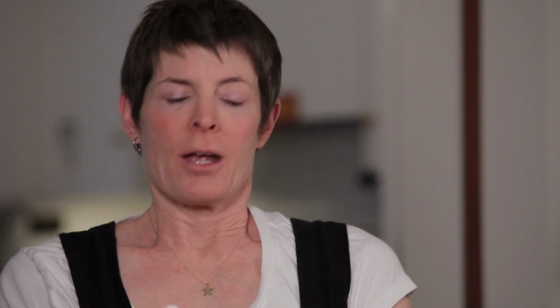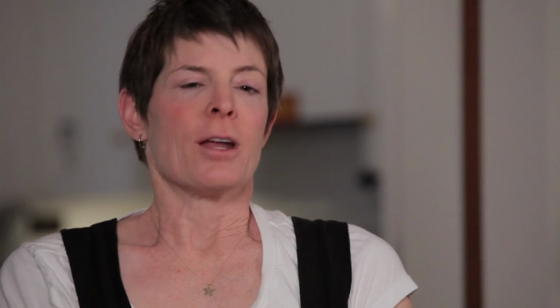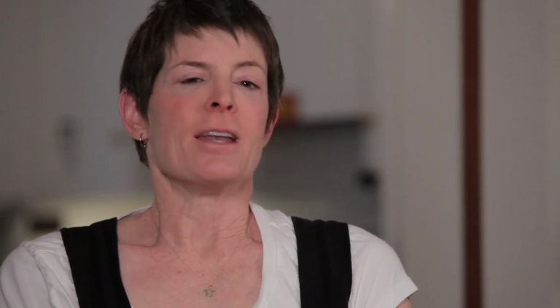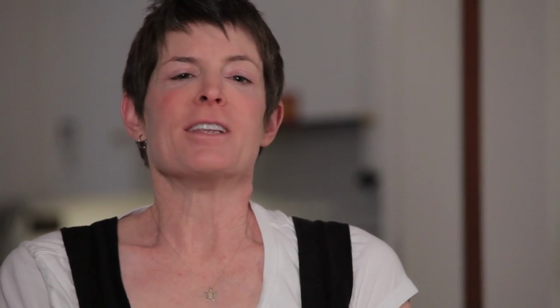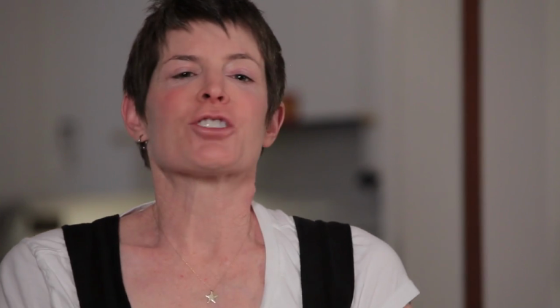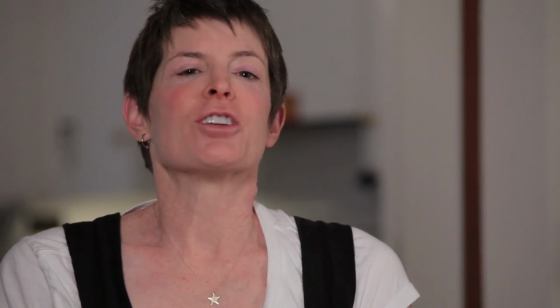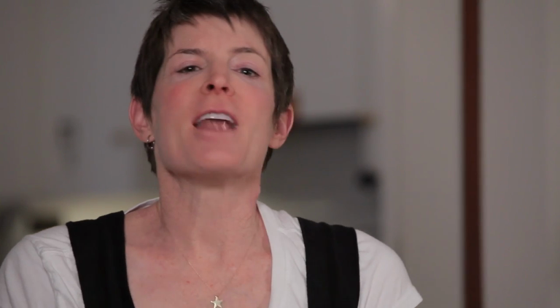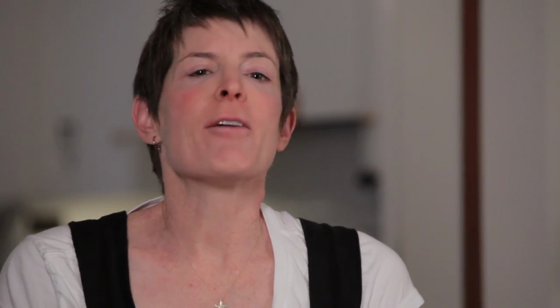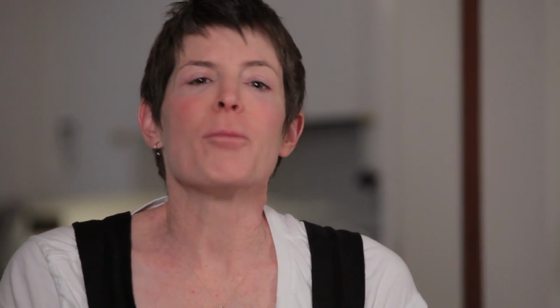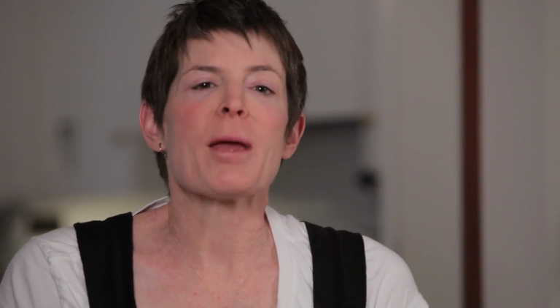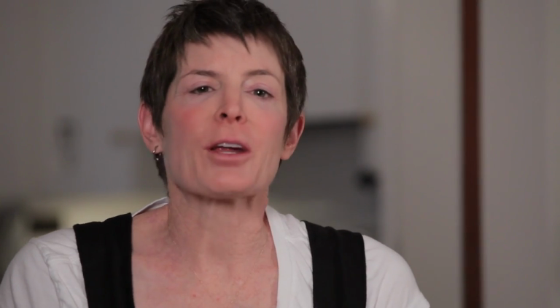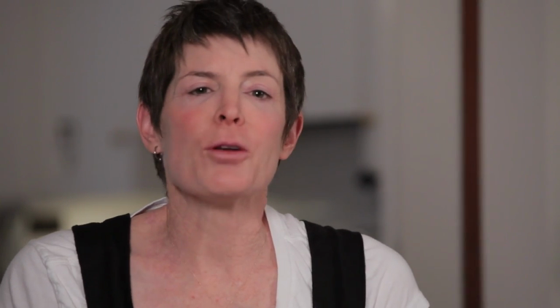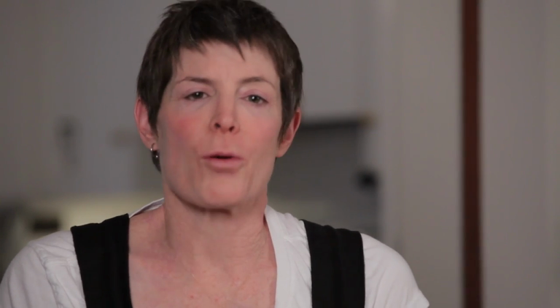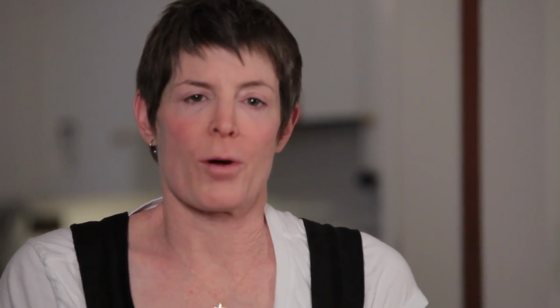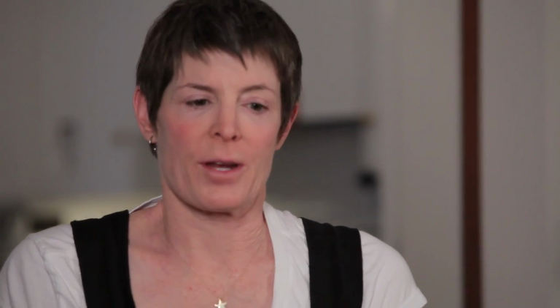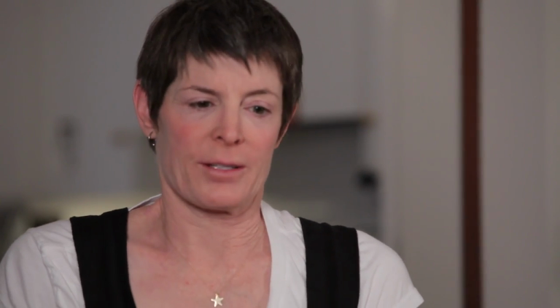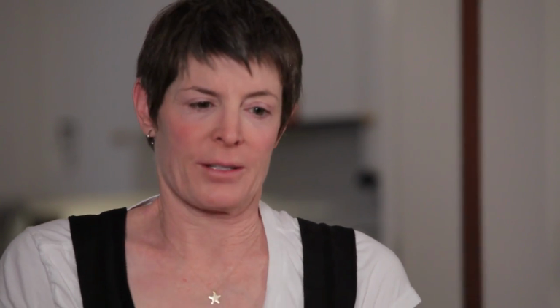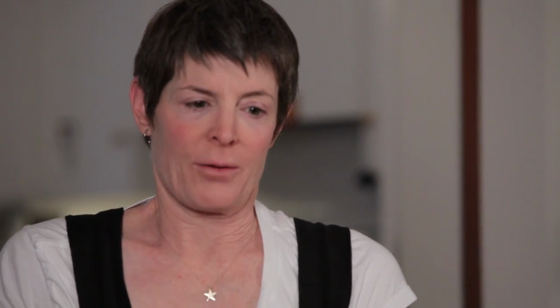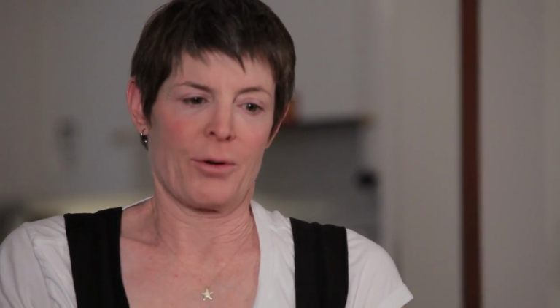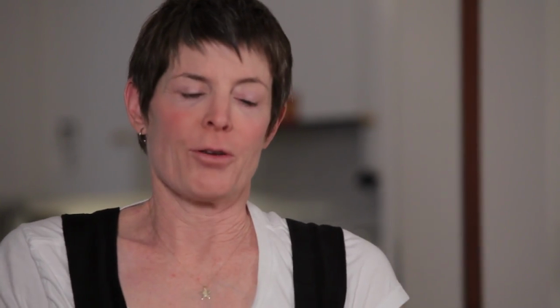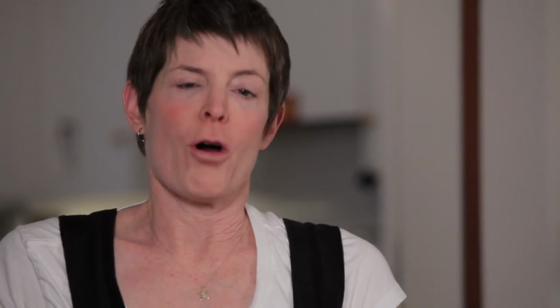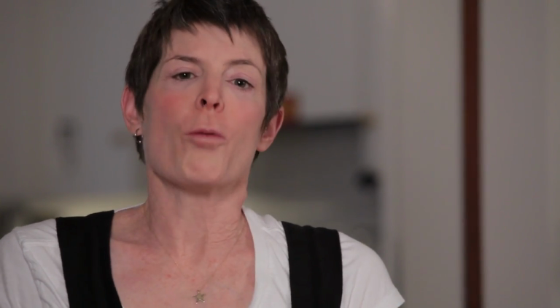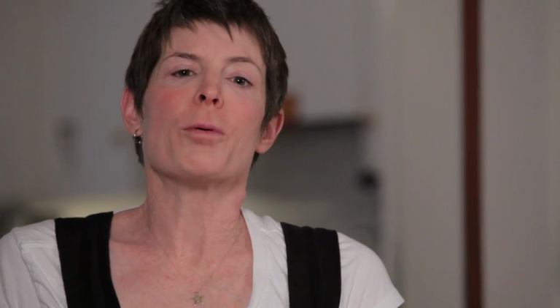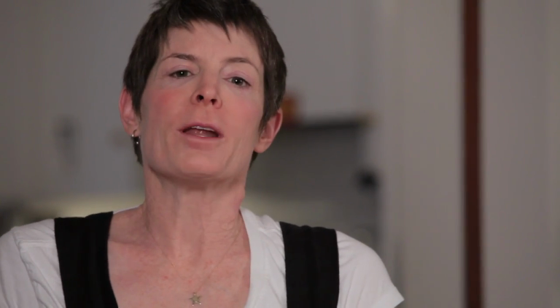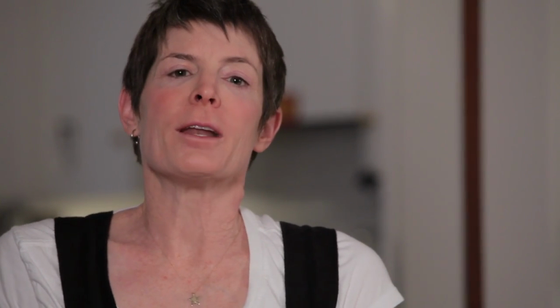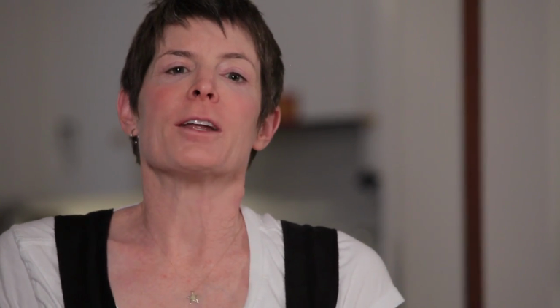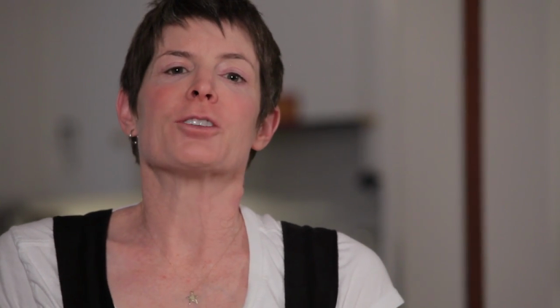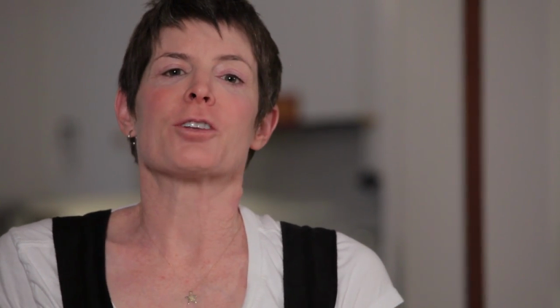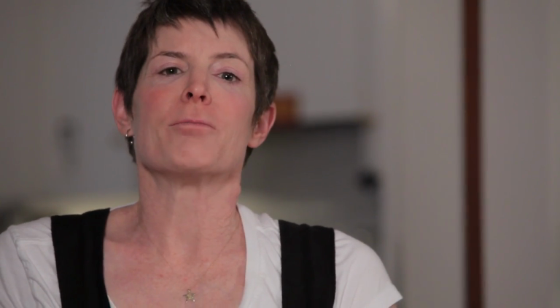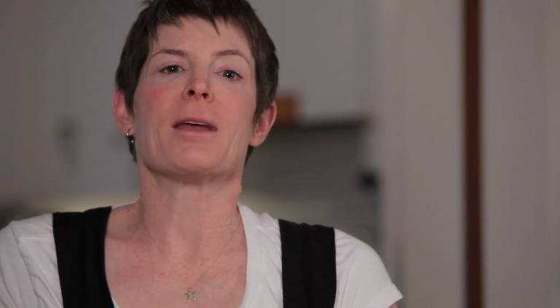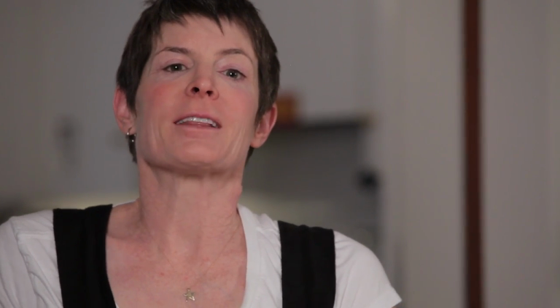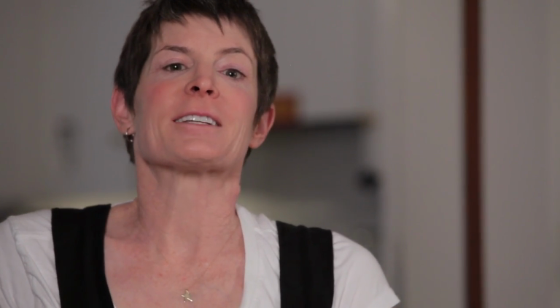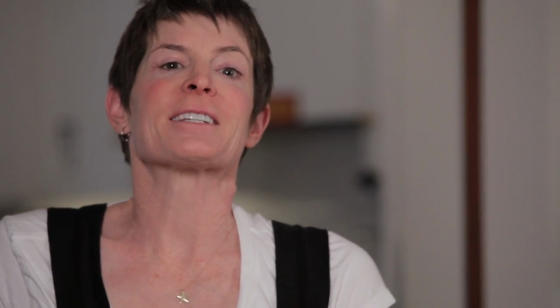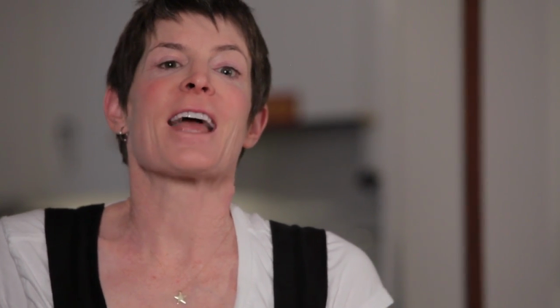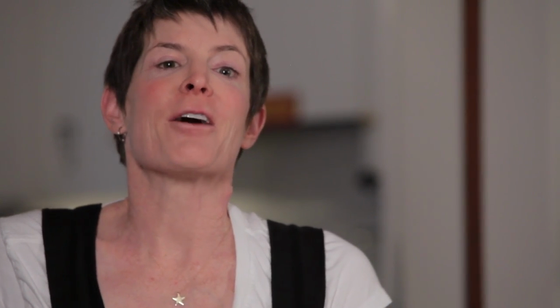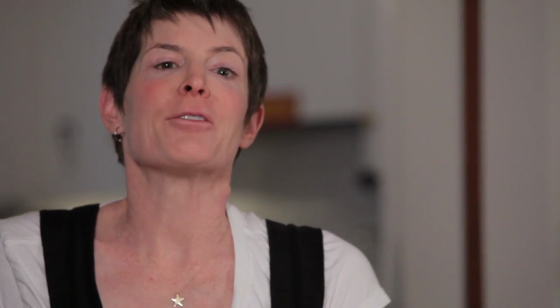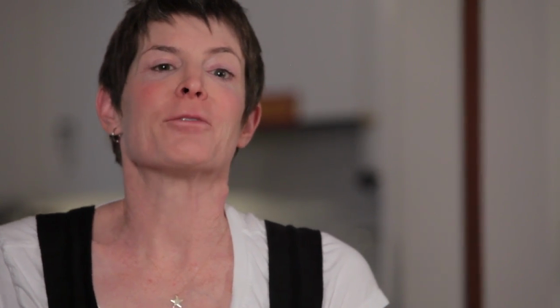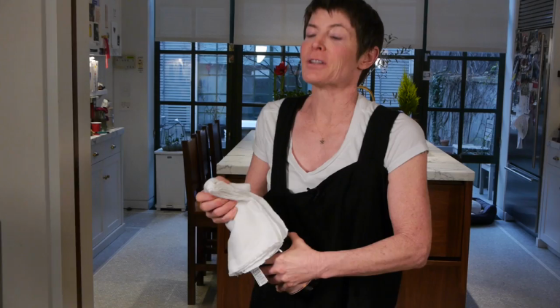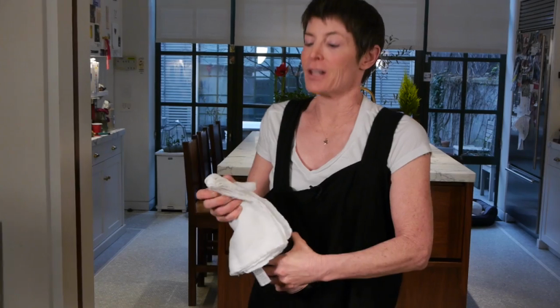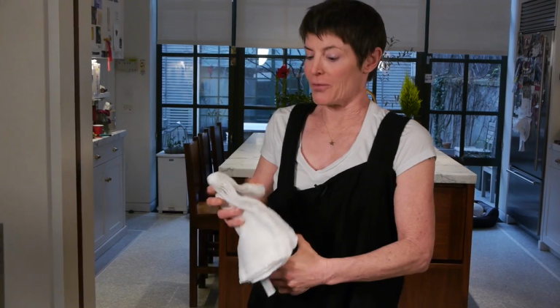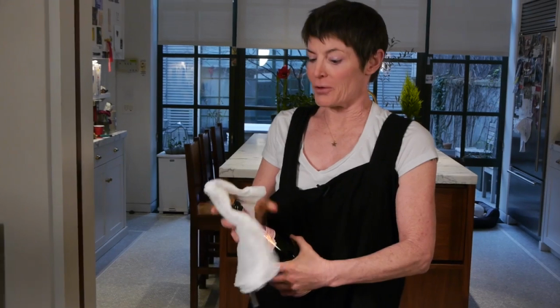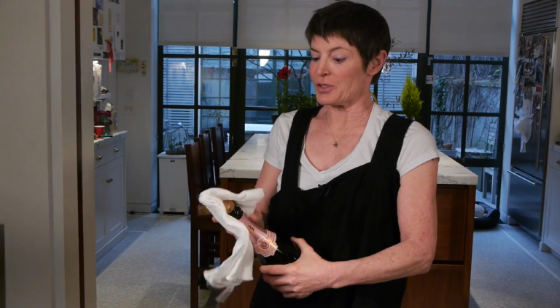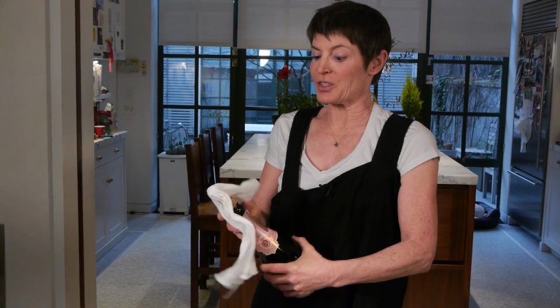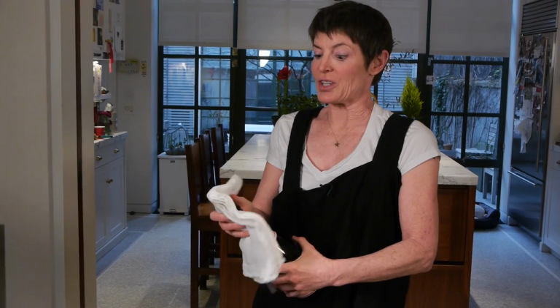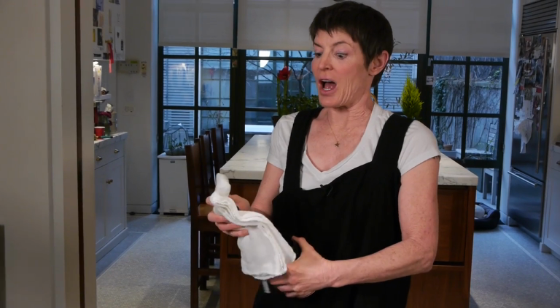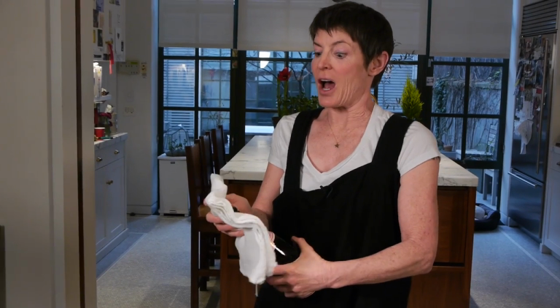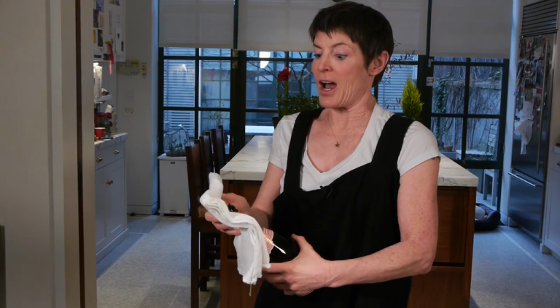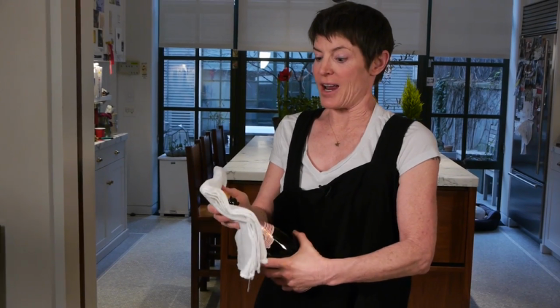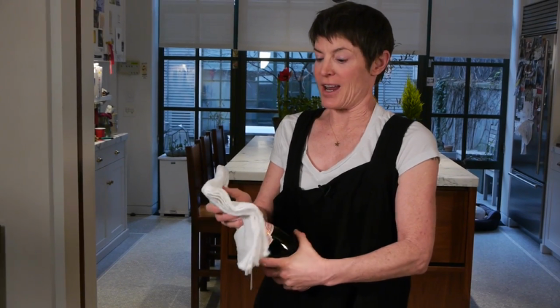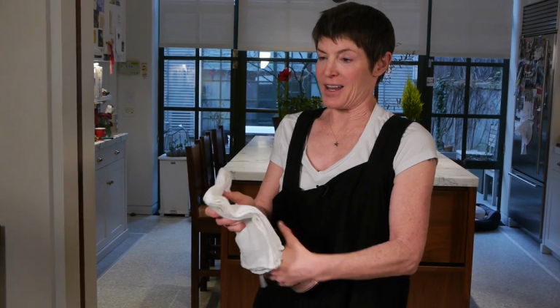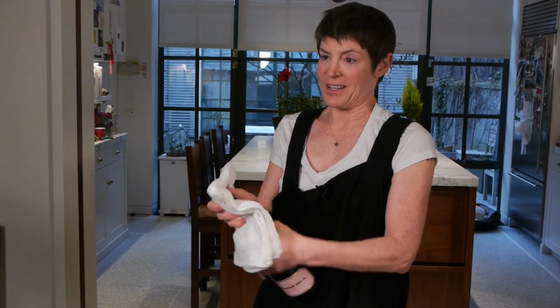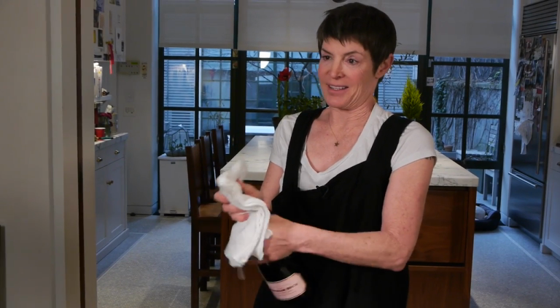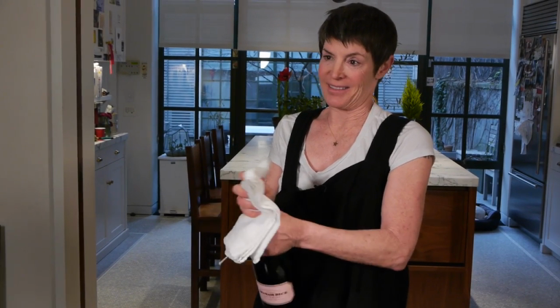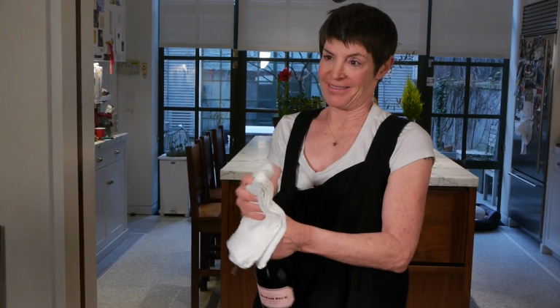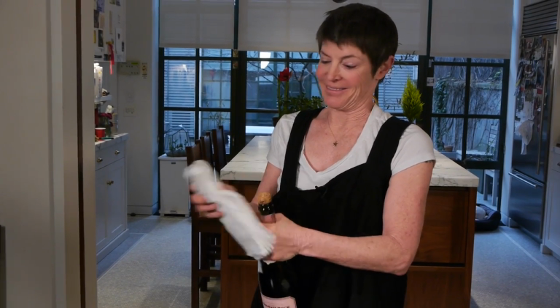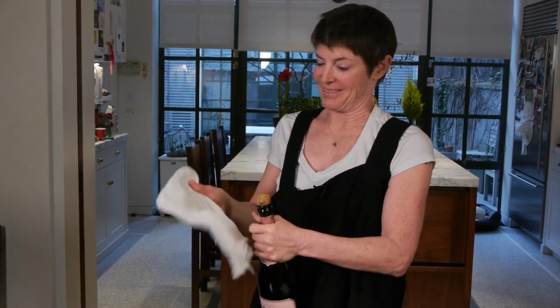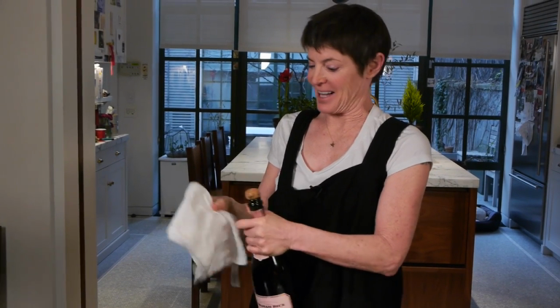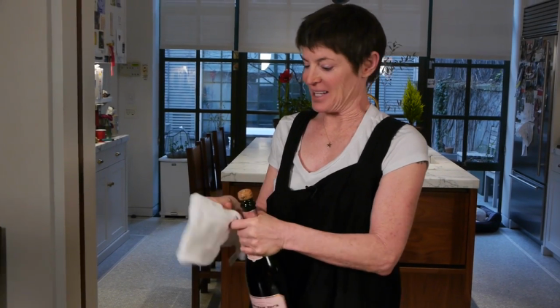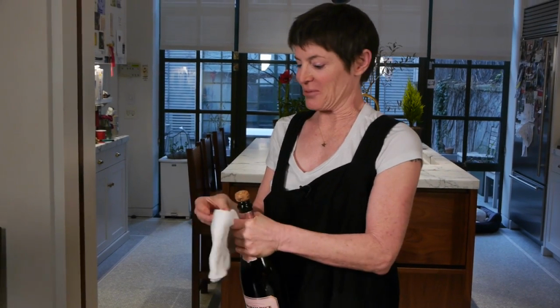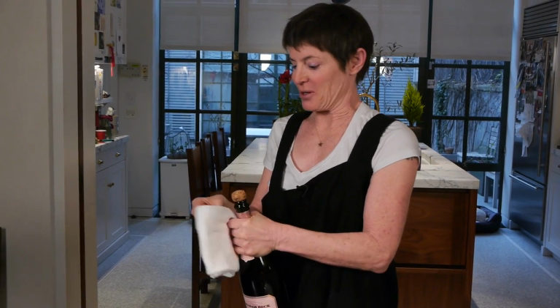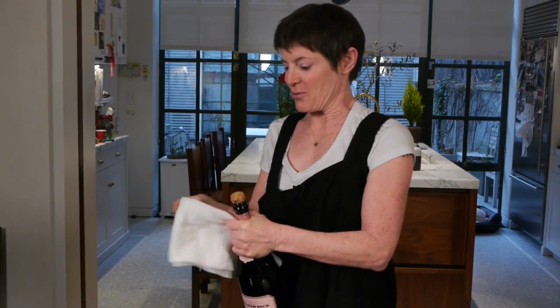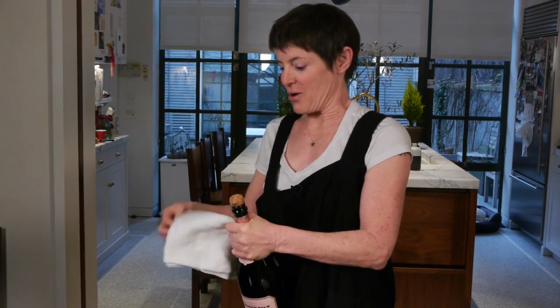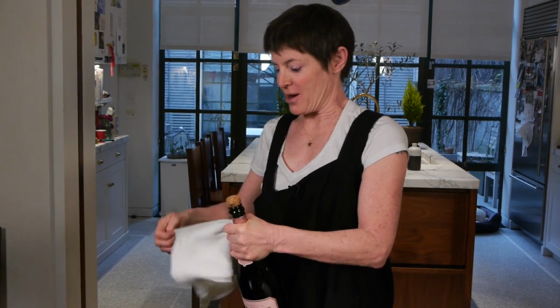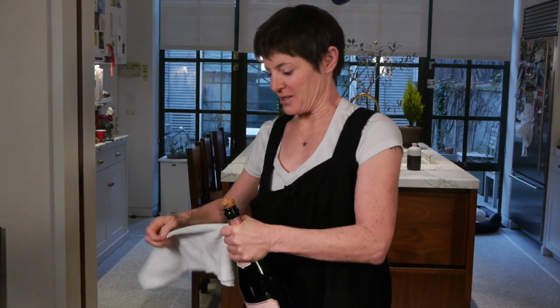It should never make a noise. When you open it, it should make the sound of a lover's sigh. That's what you want.